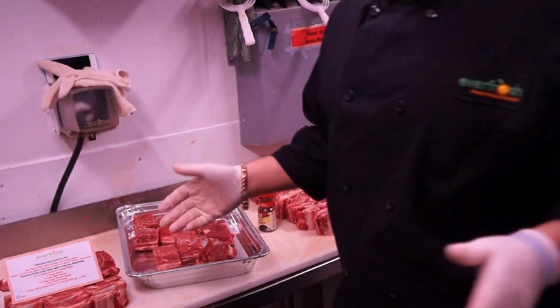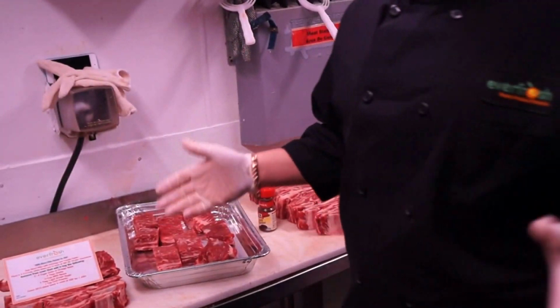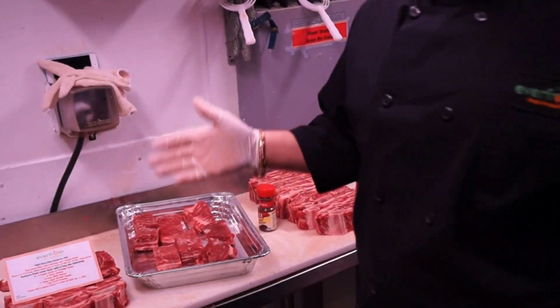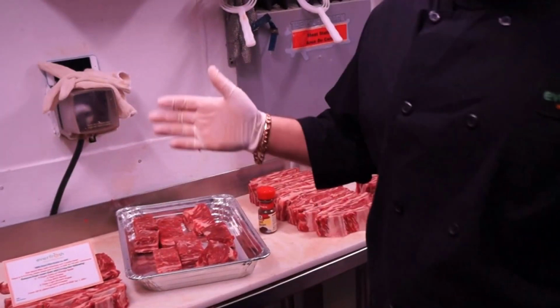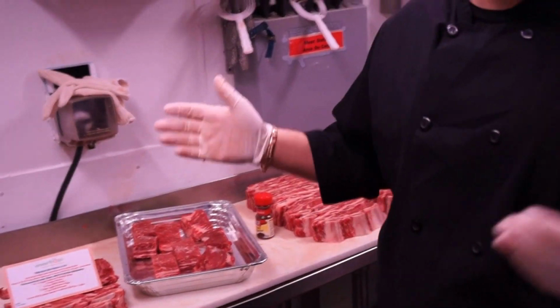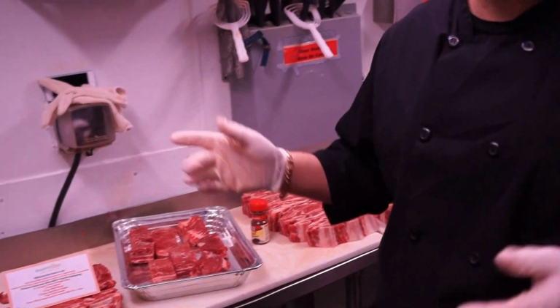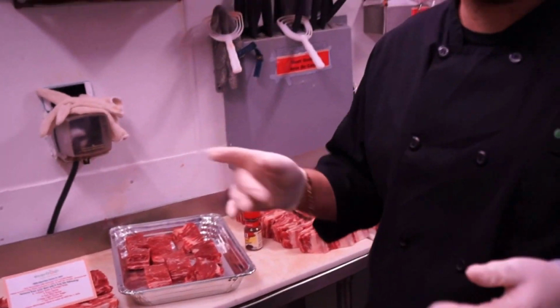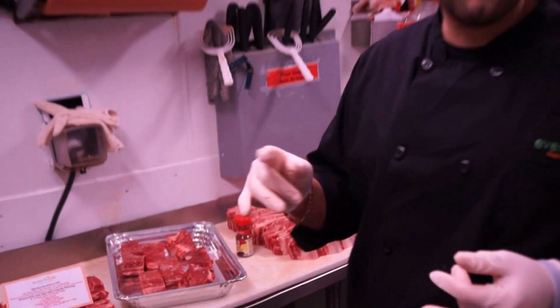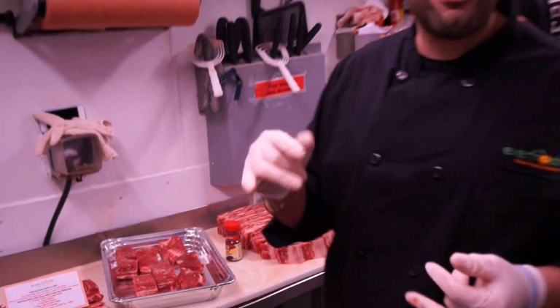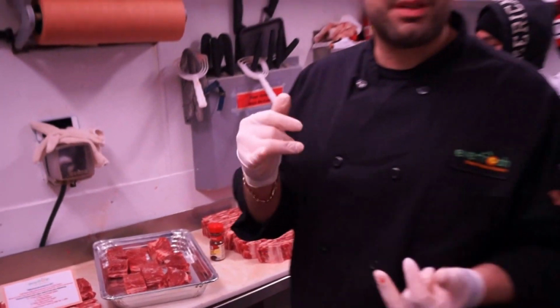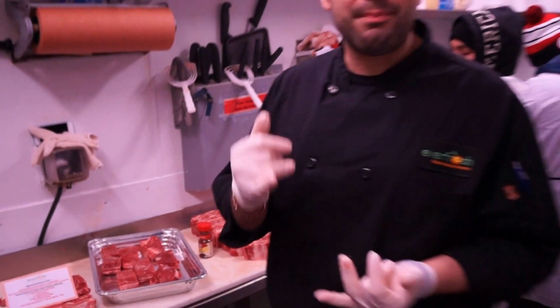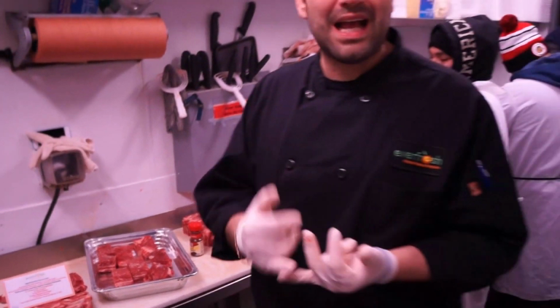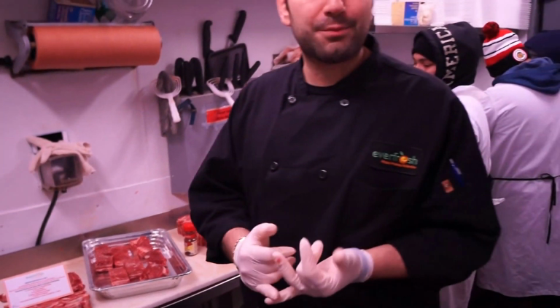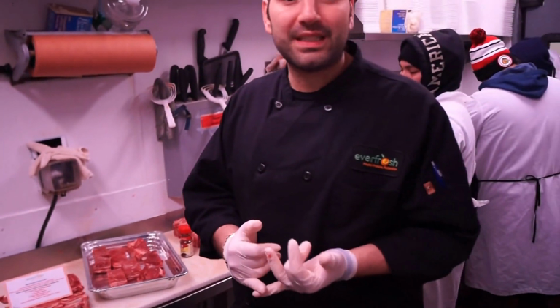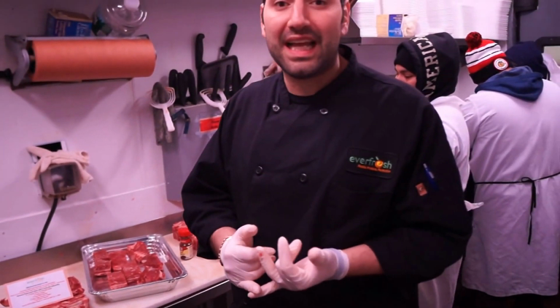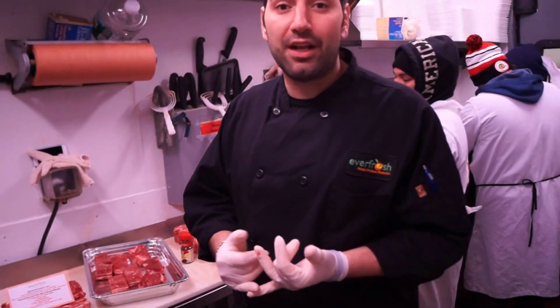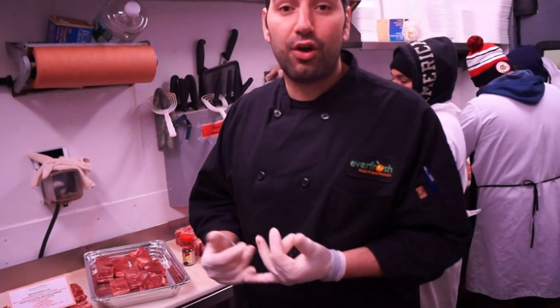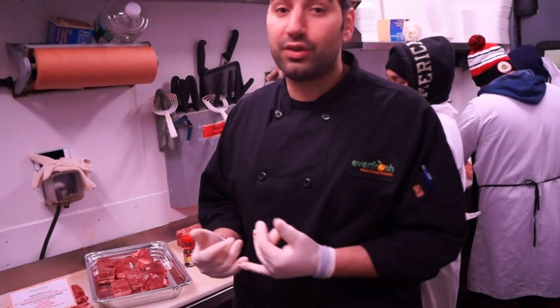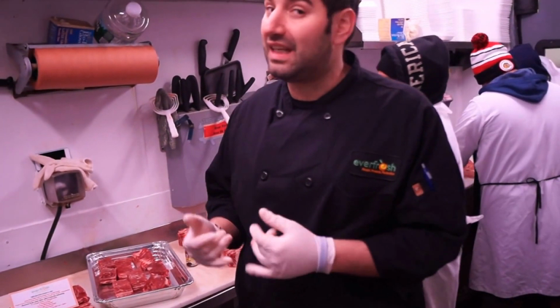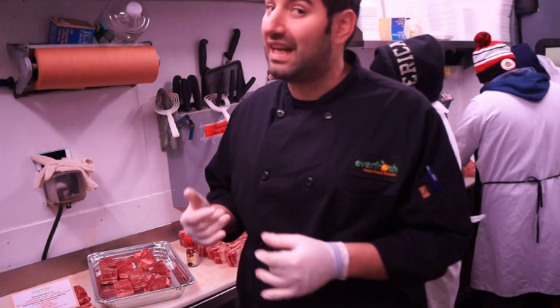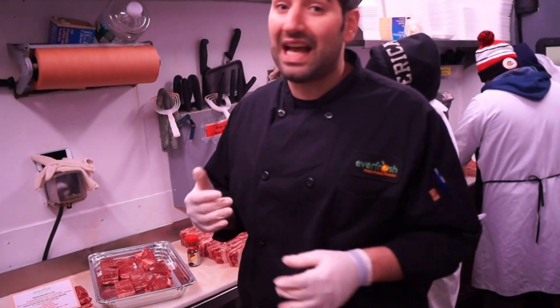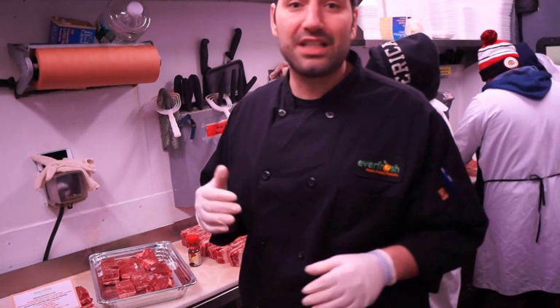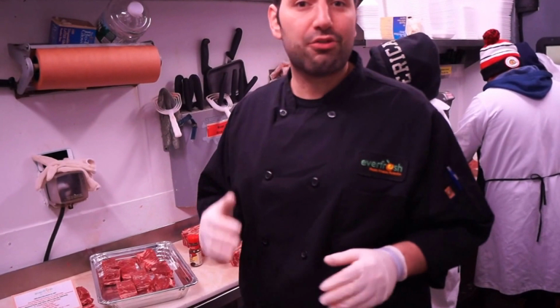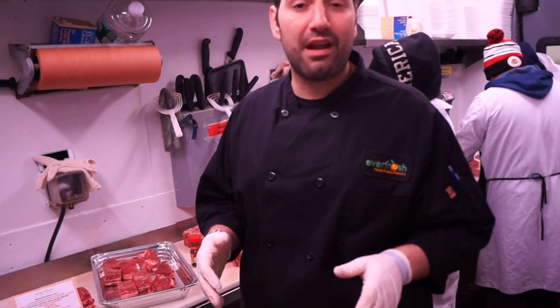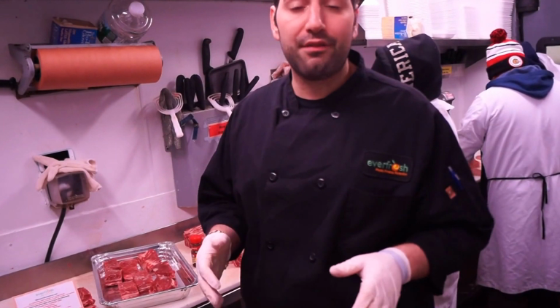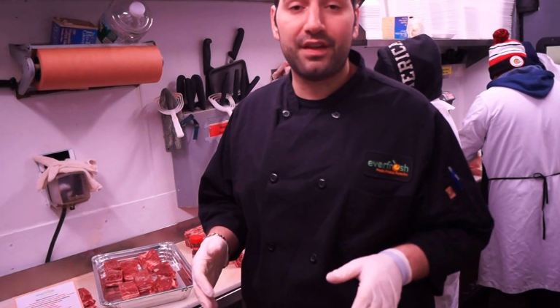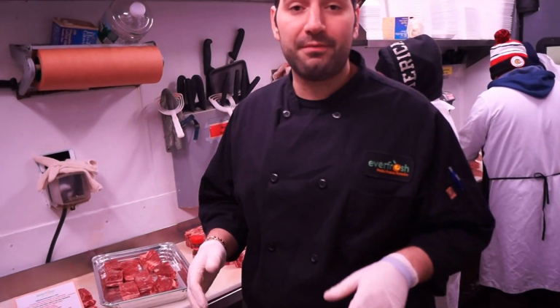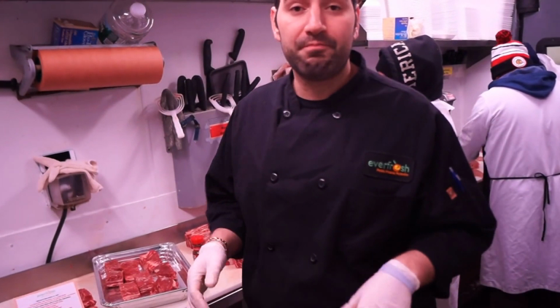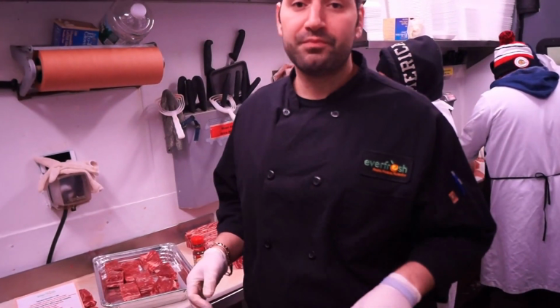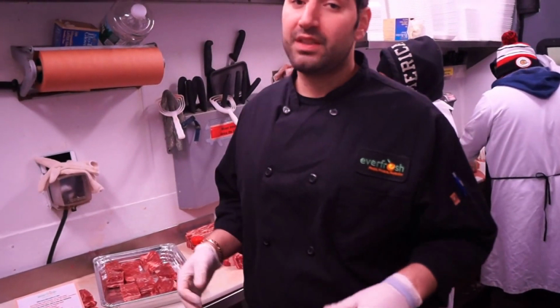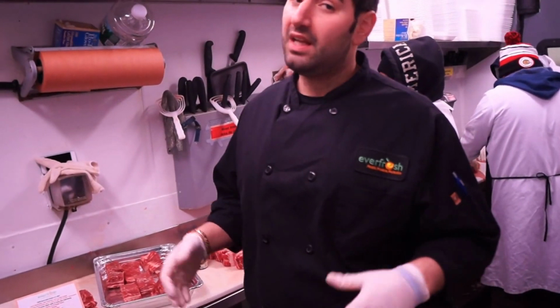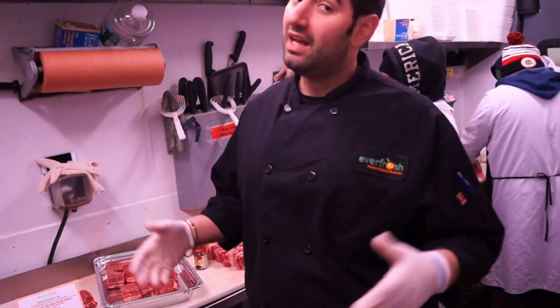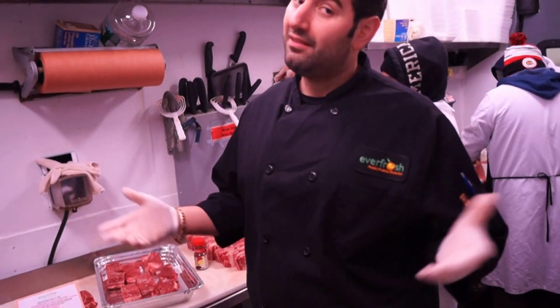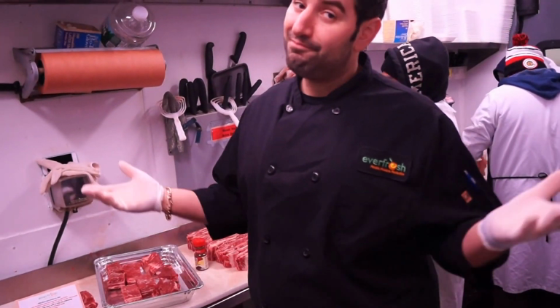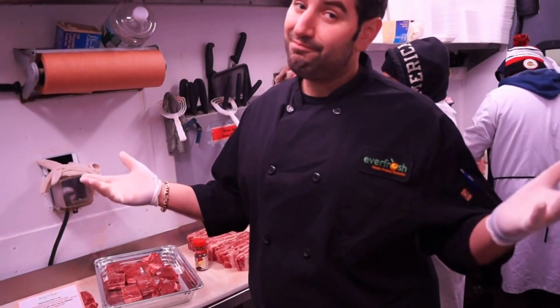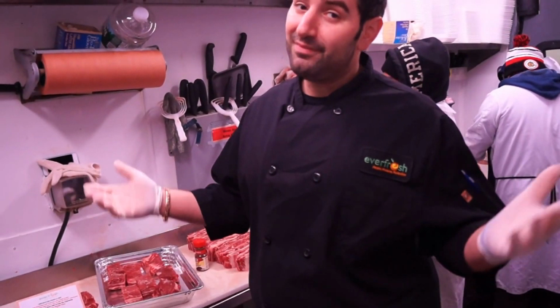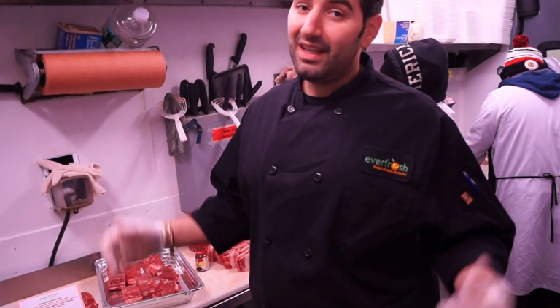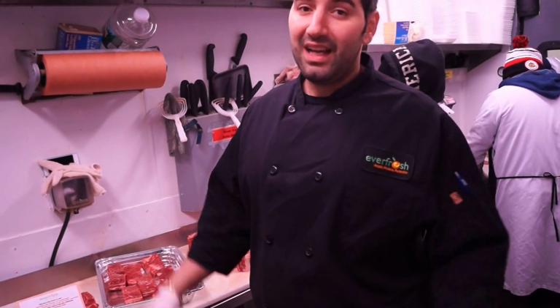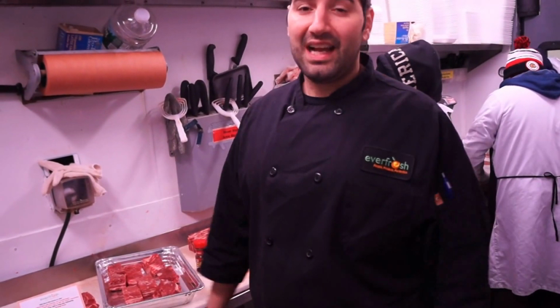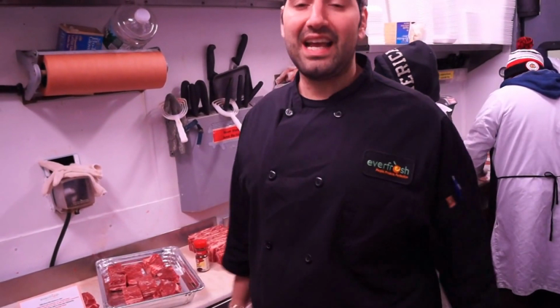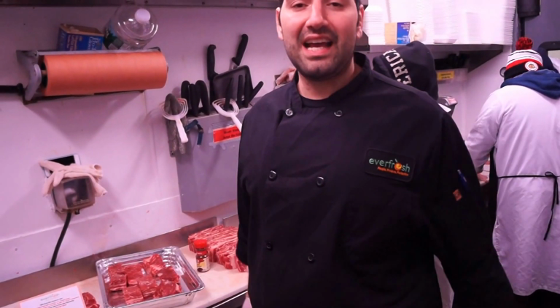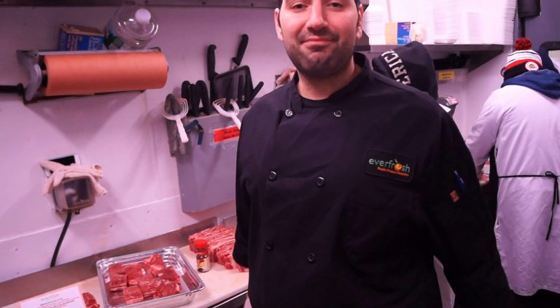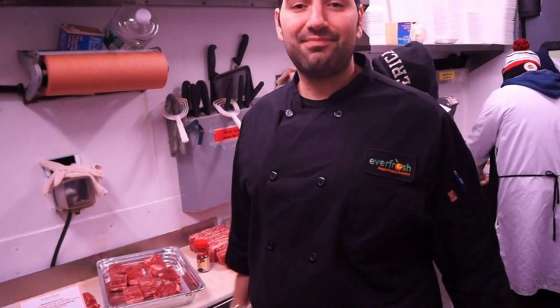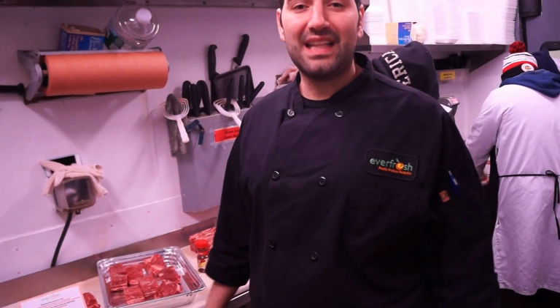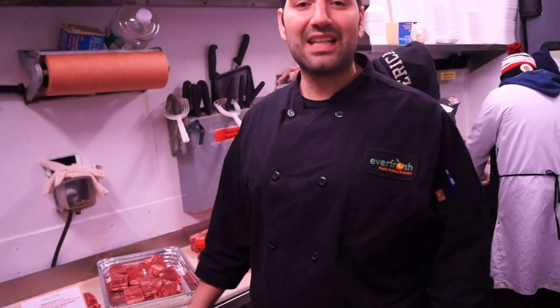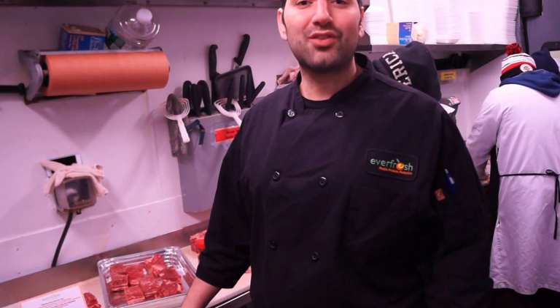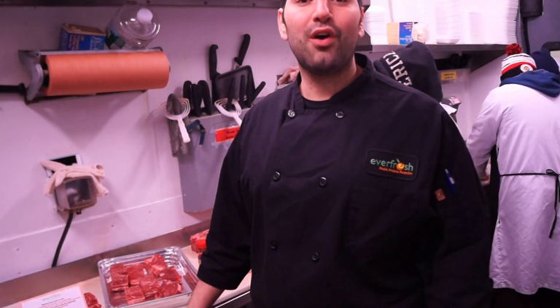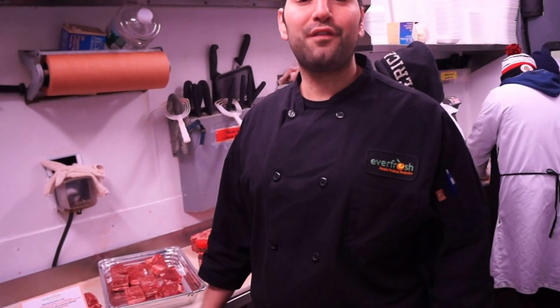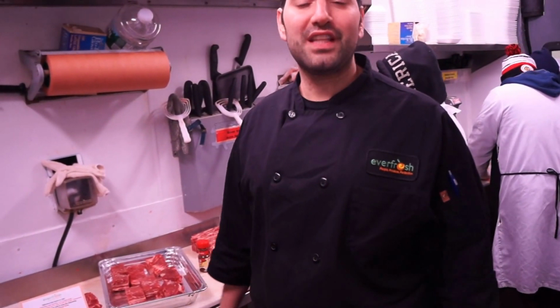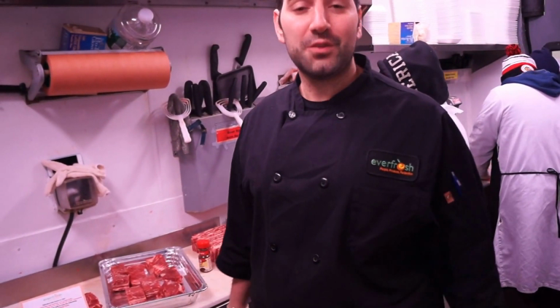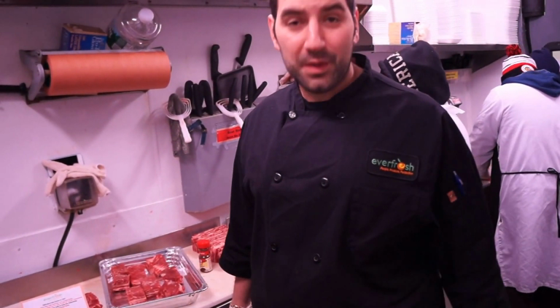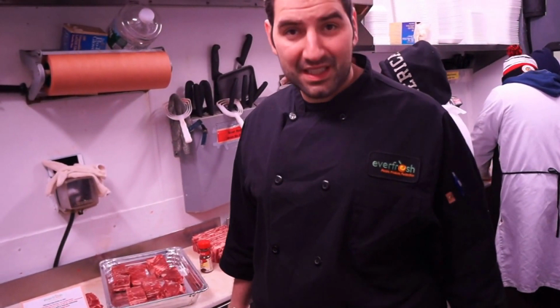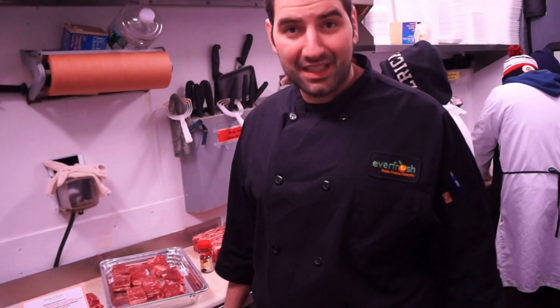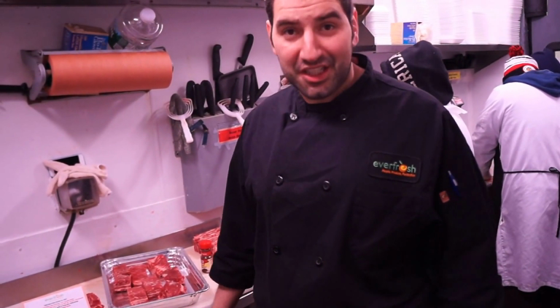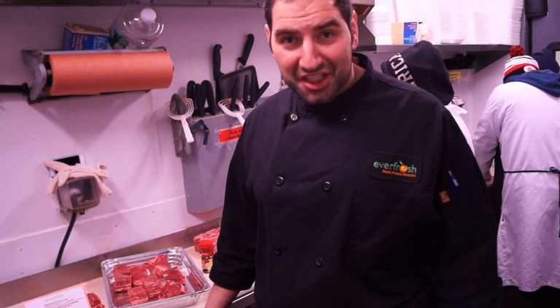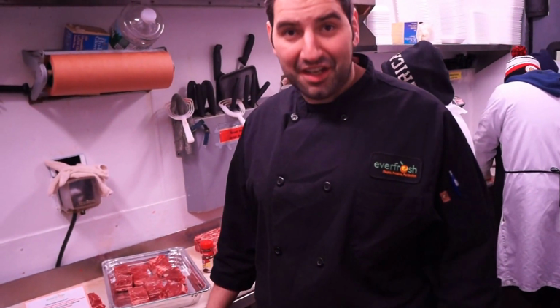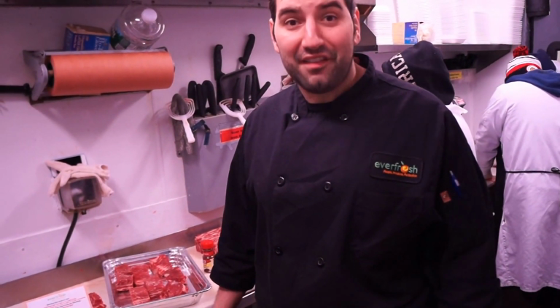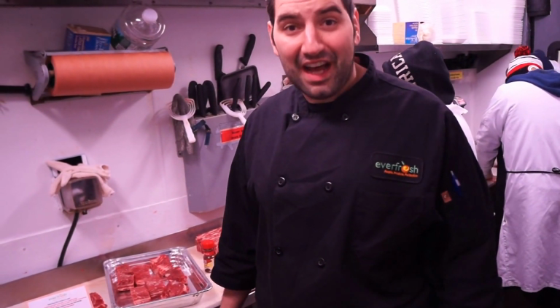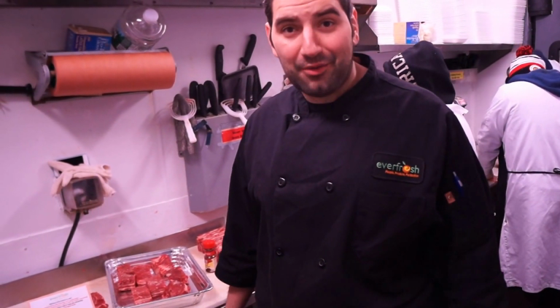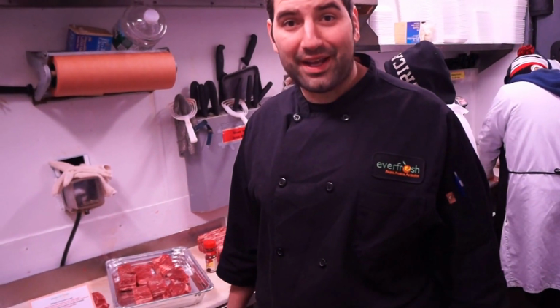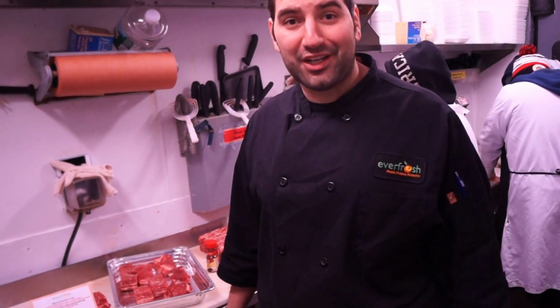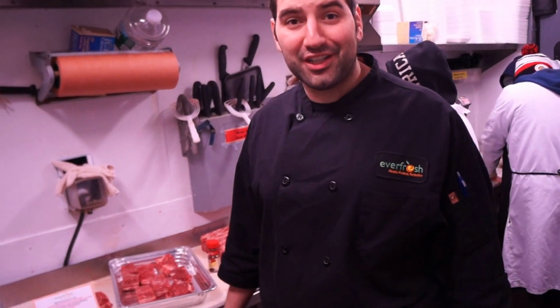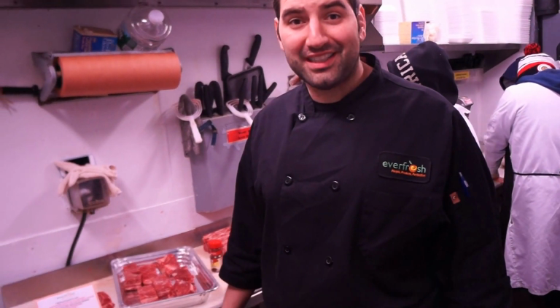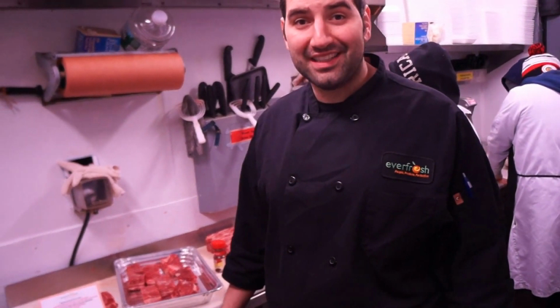It's served great with mashed potatoes and a nice gravy. That's all for this week's edition of How Do I Cook That?